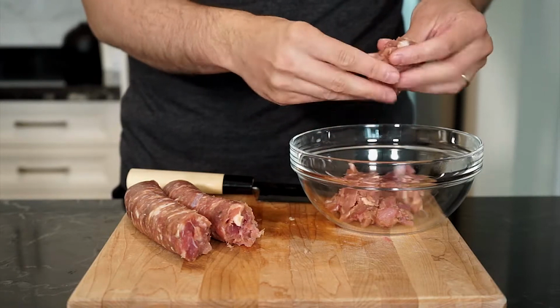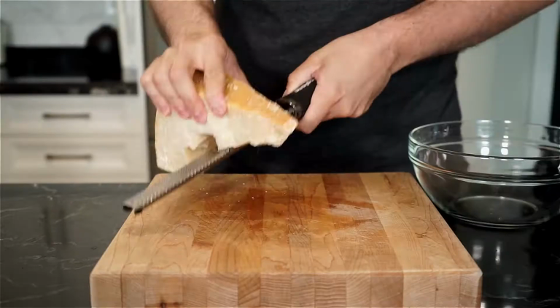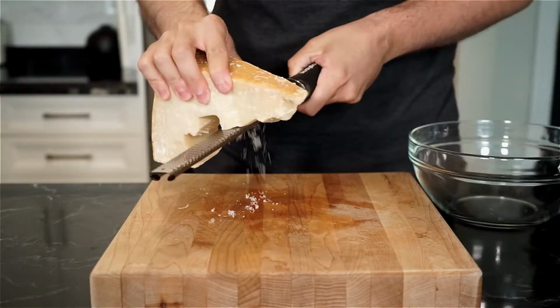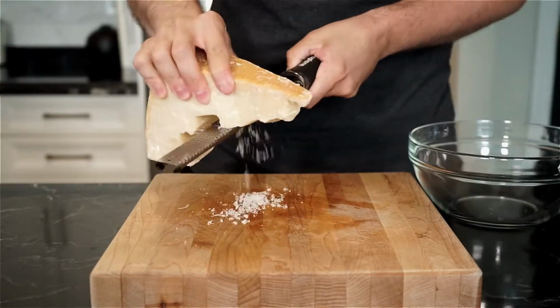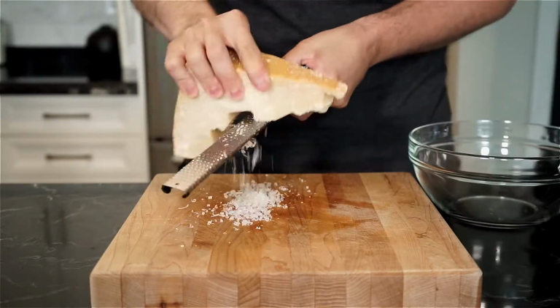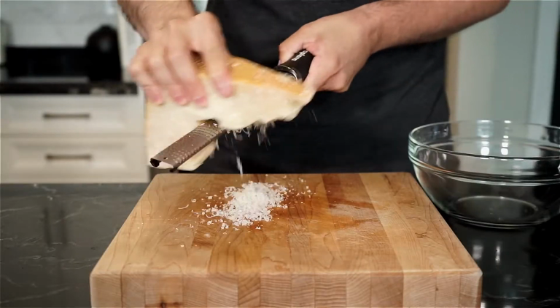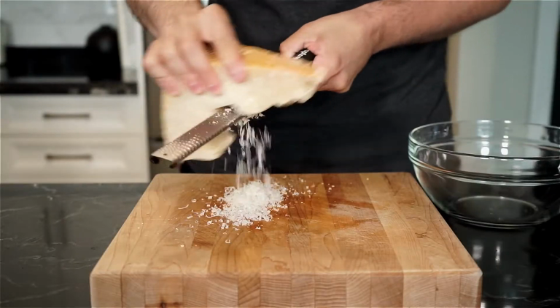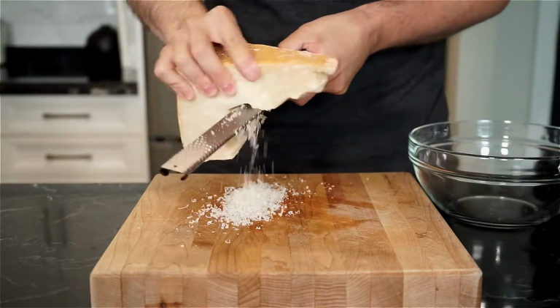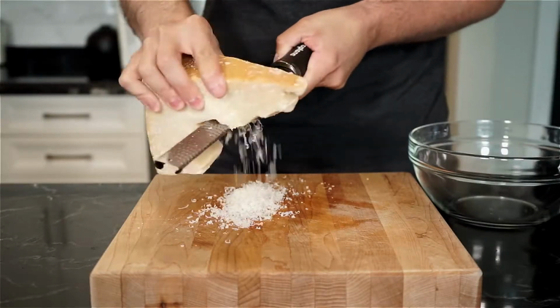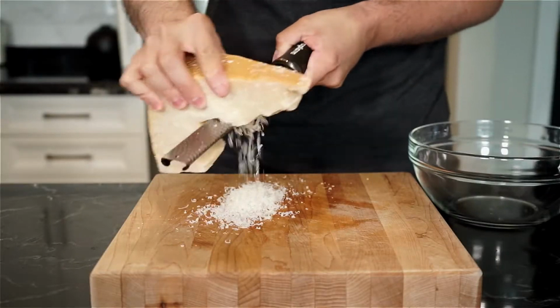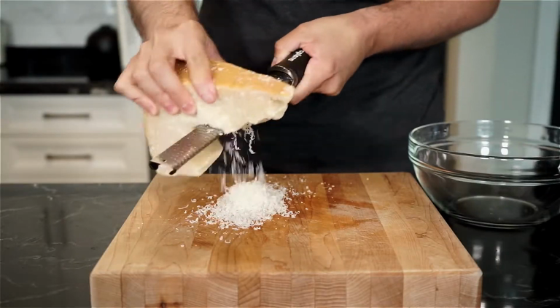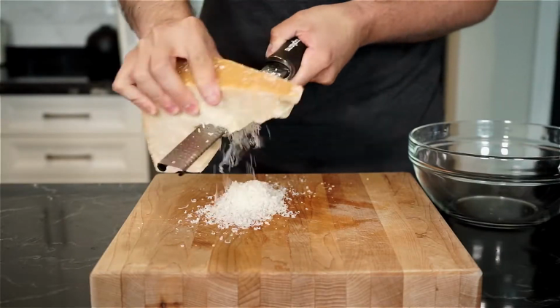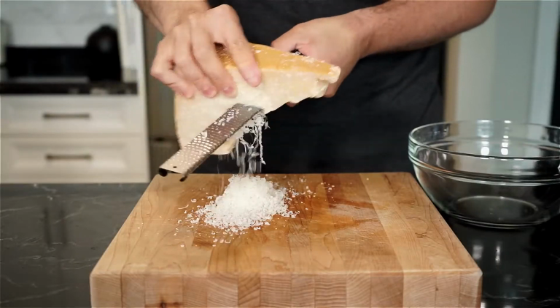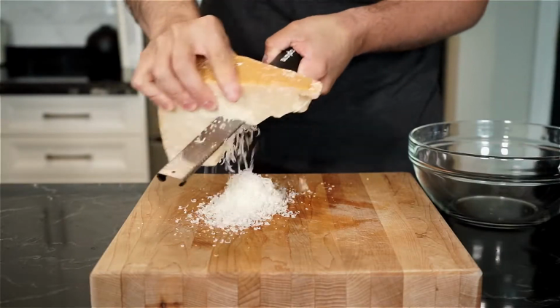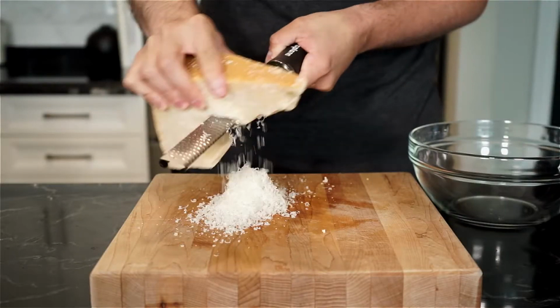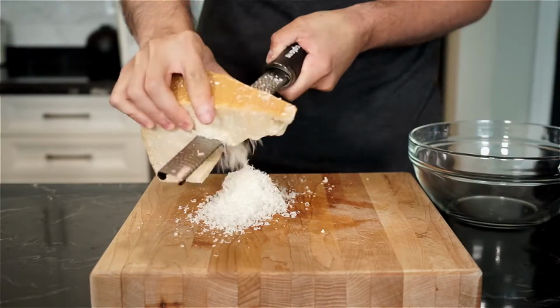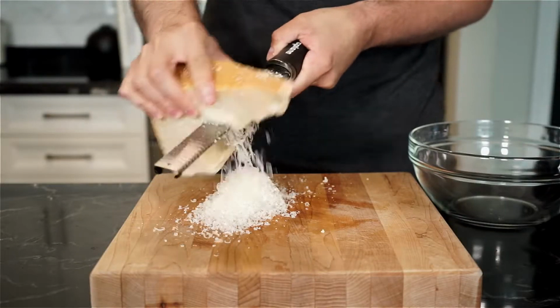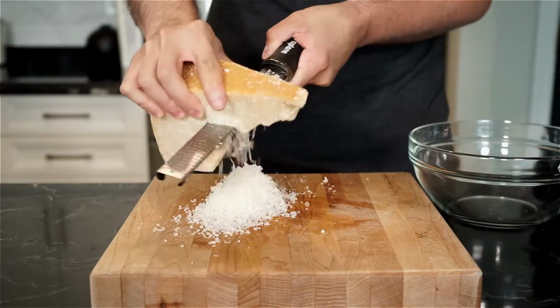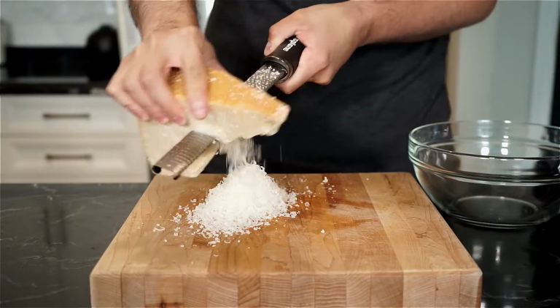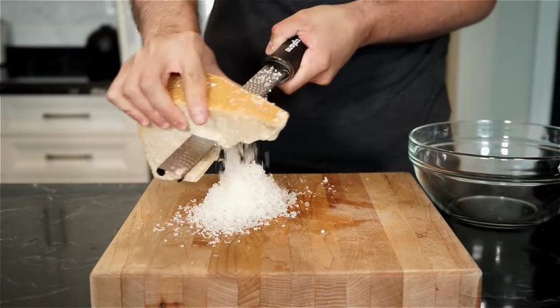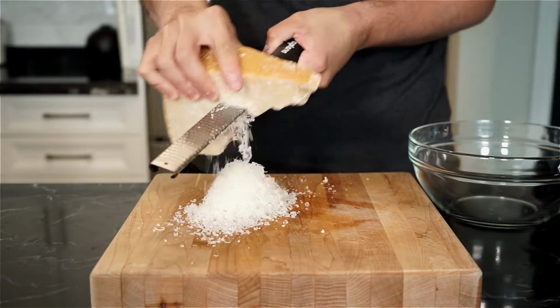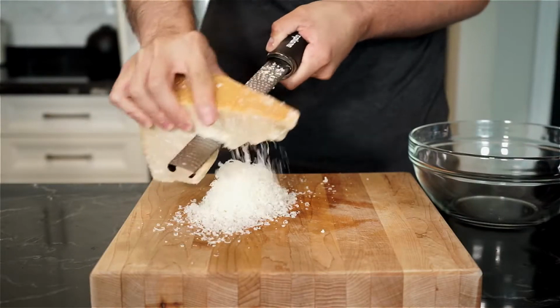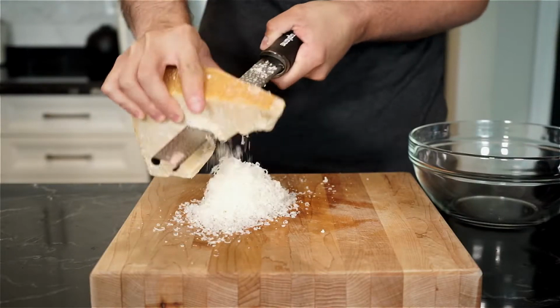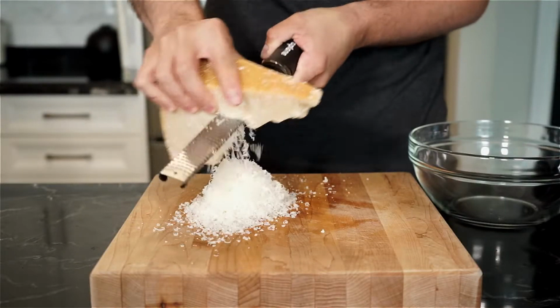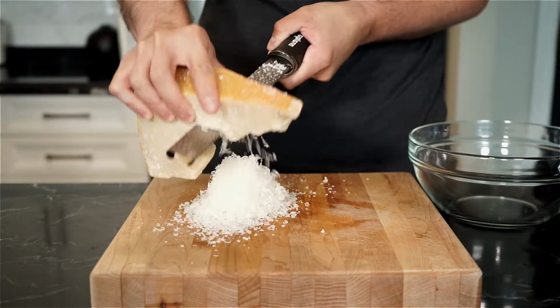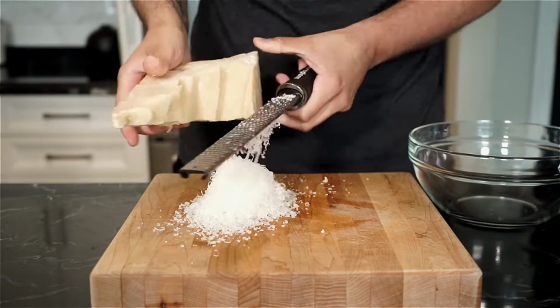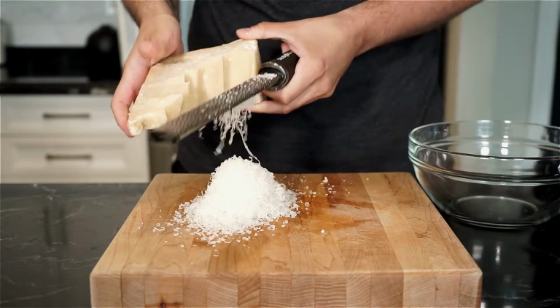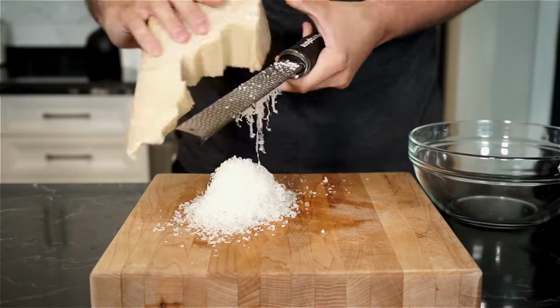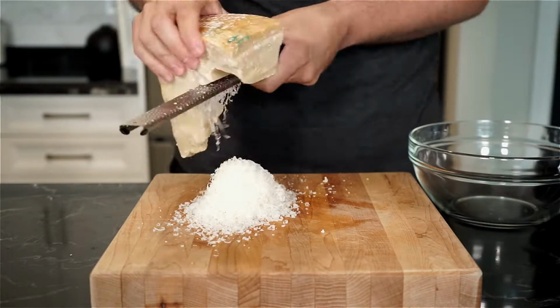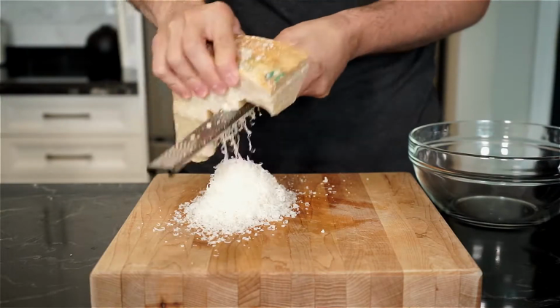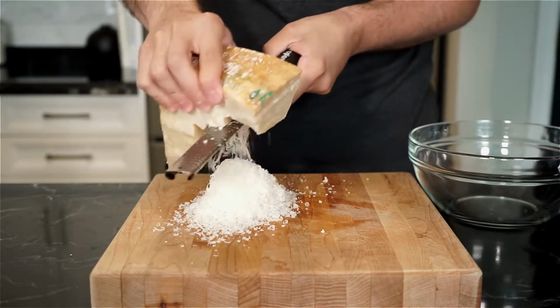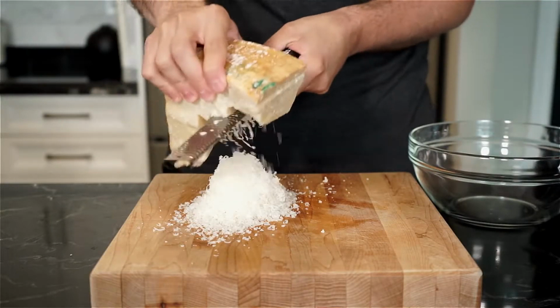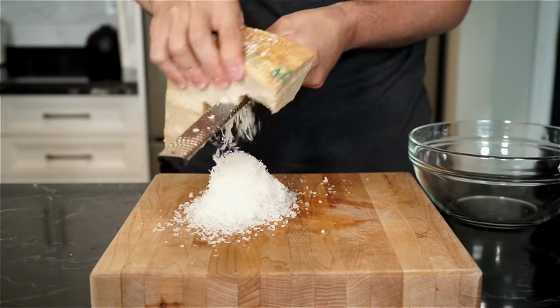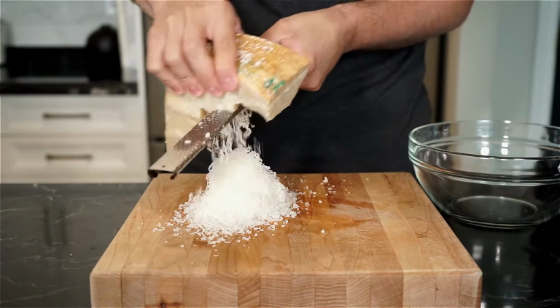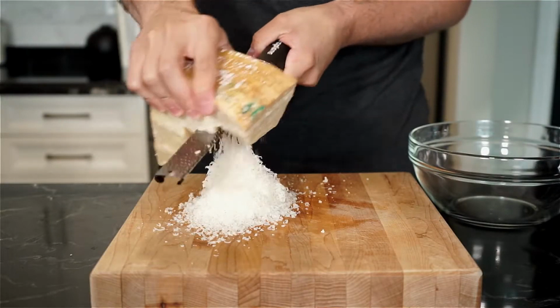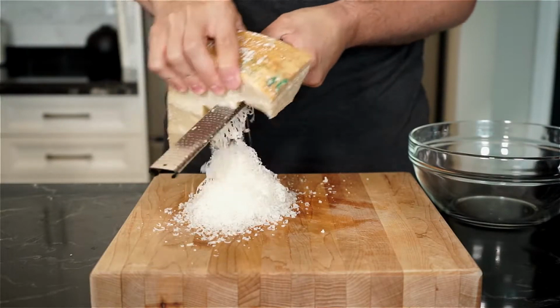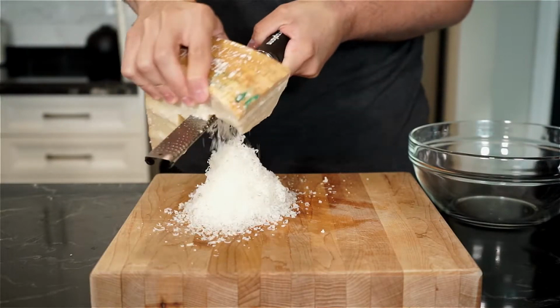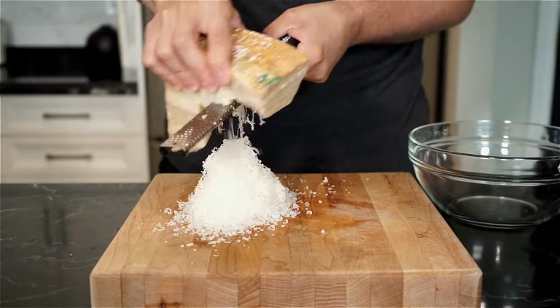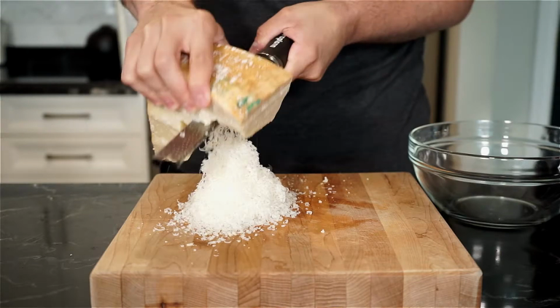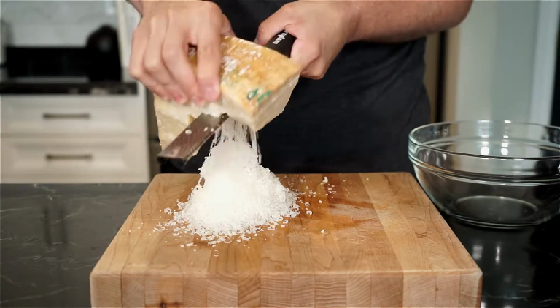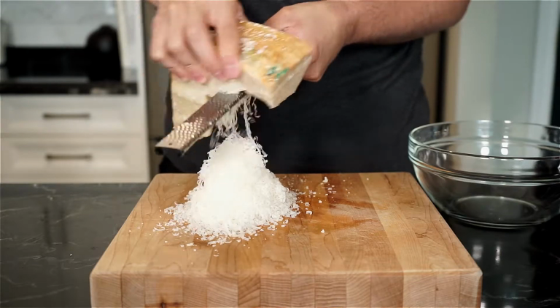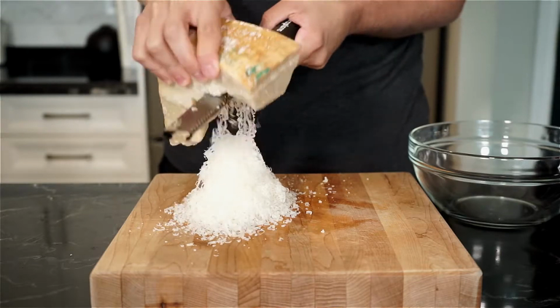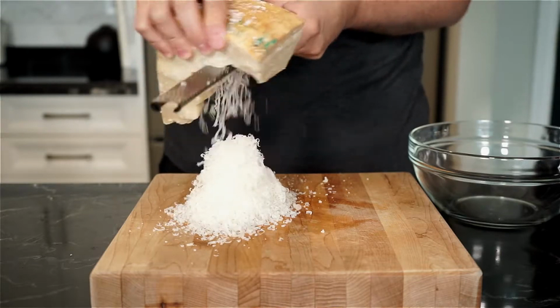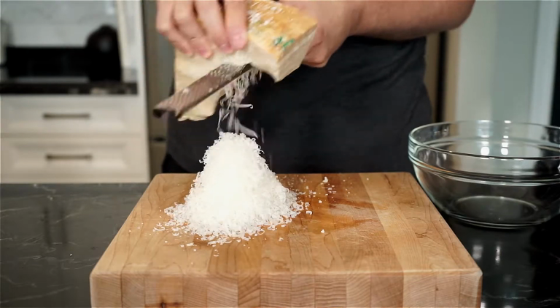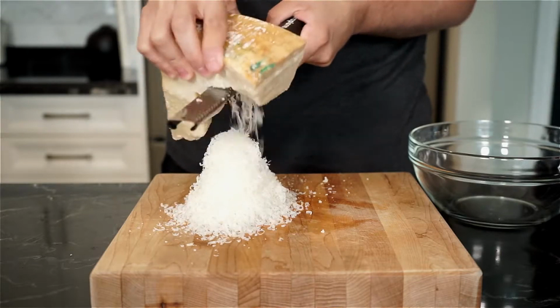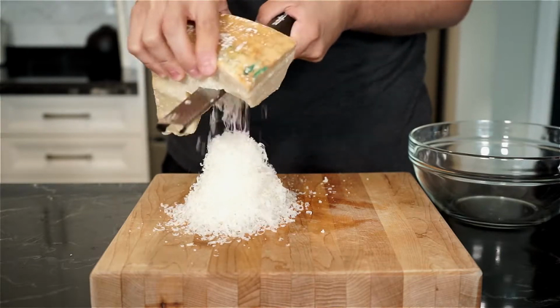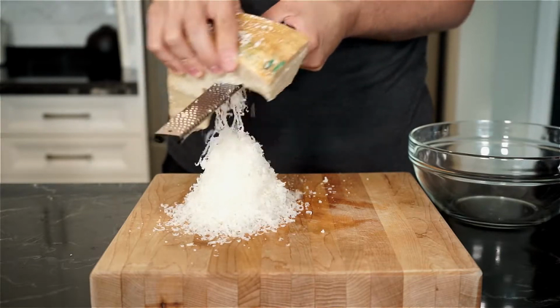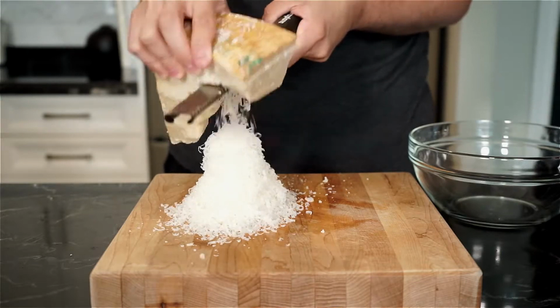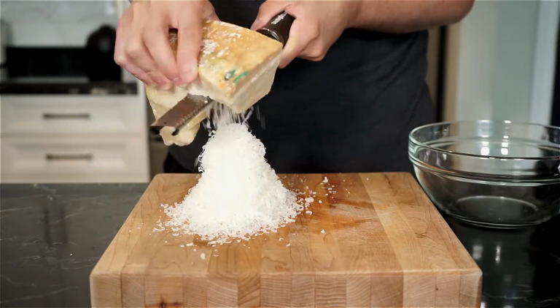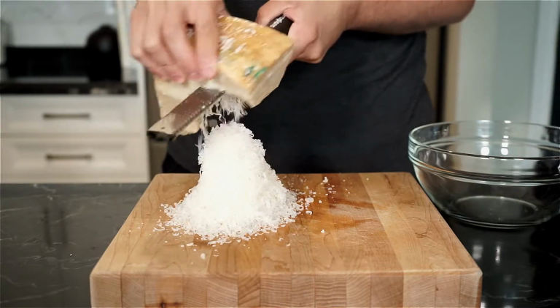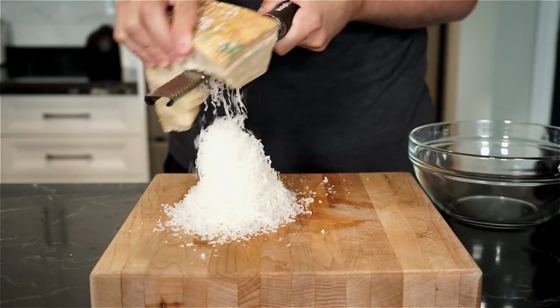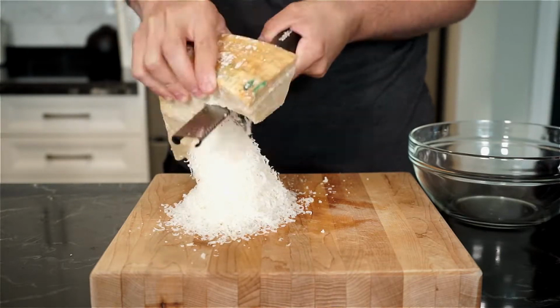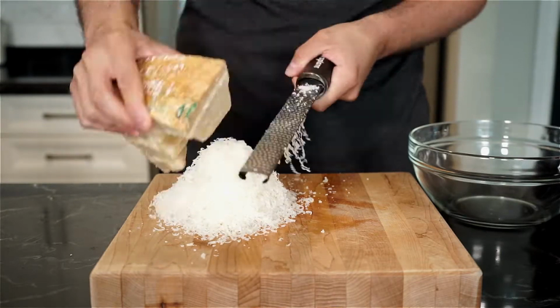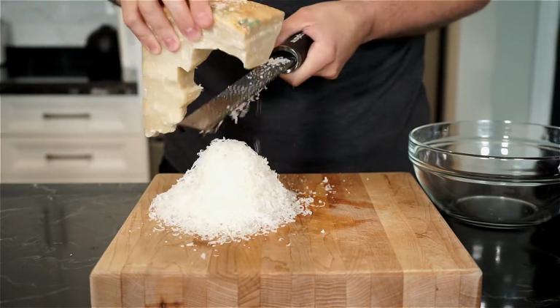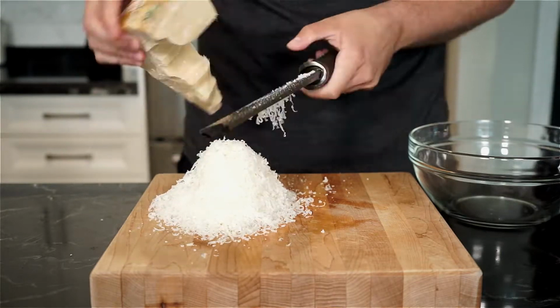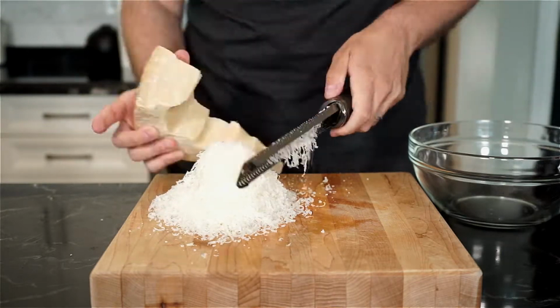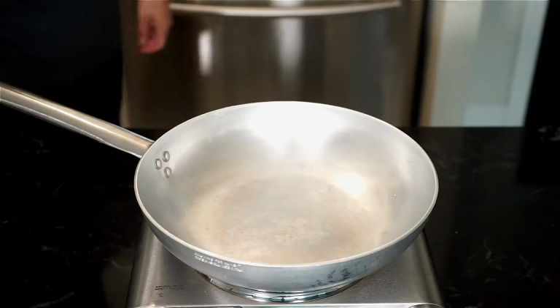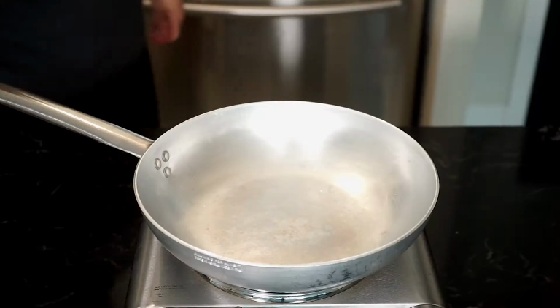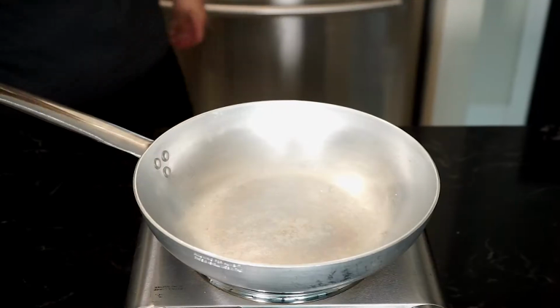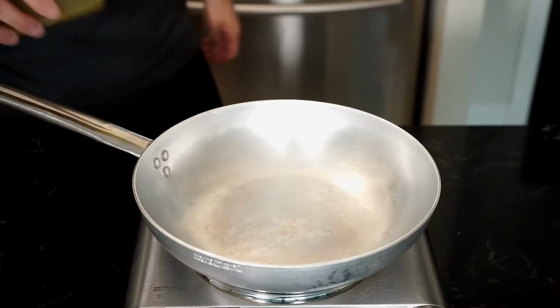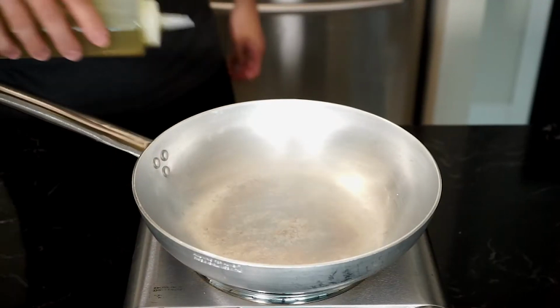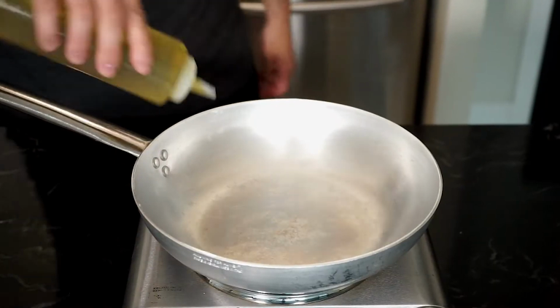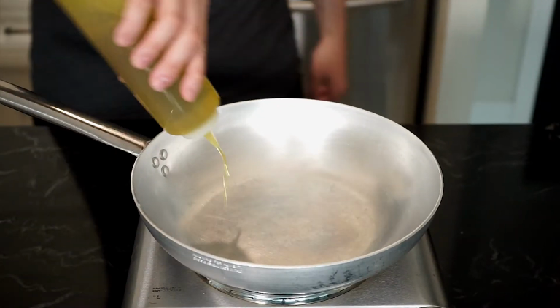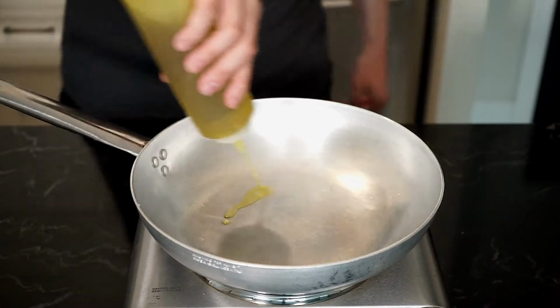Finely grate about 80 grams of Parmigiano-Reggiano — a nice snowy mountain's worth. Time to cook.